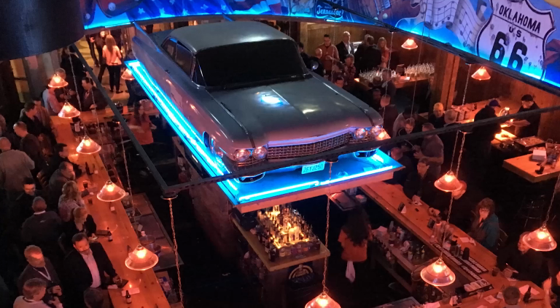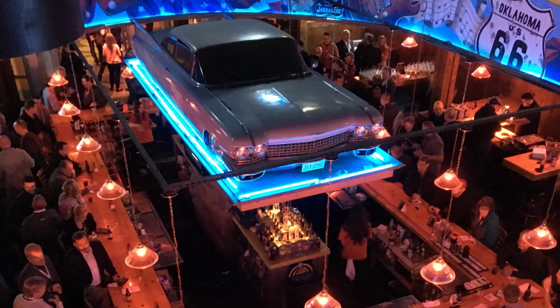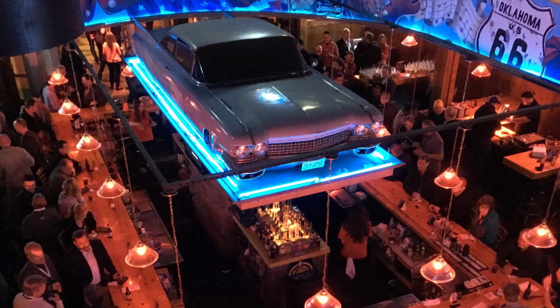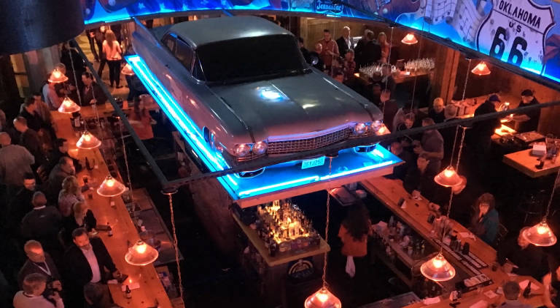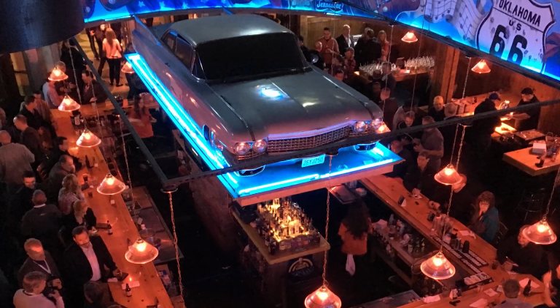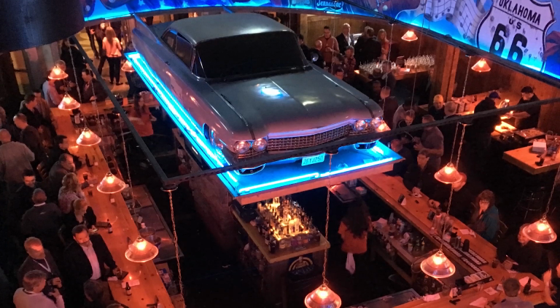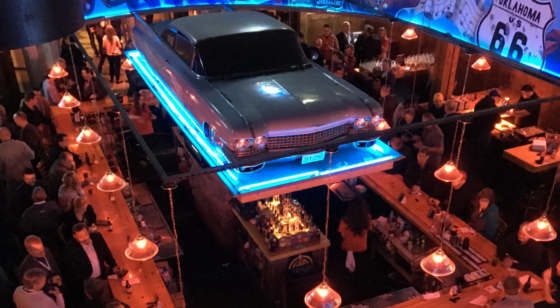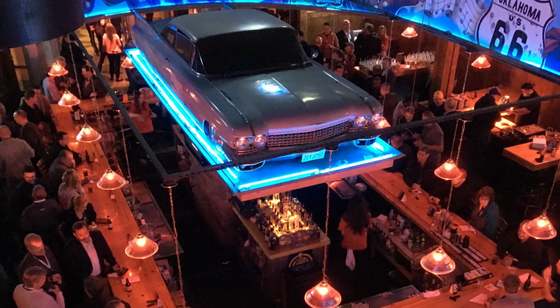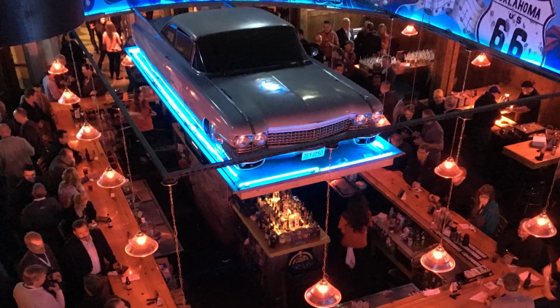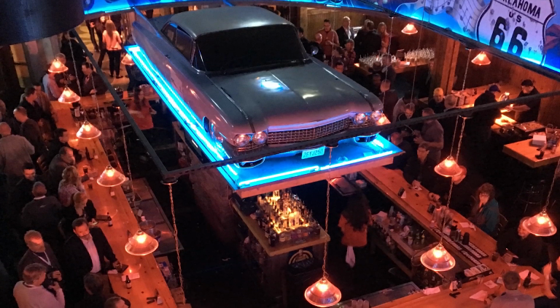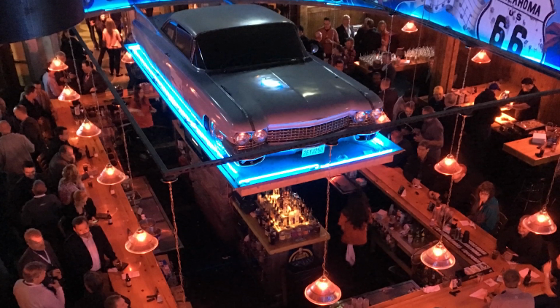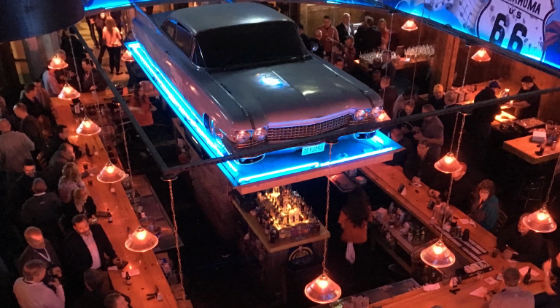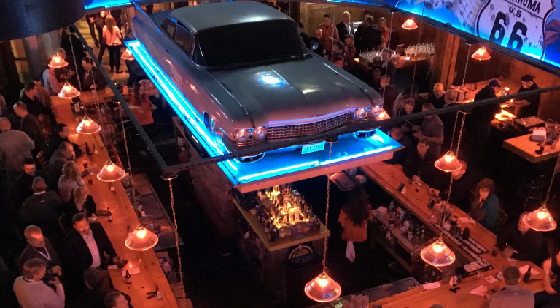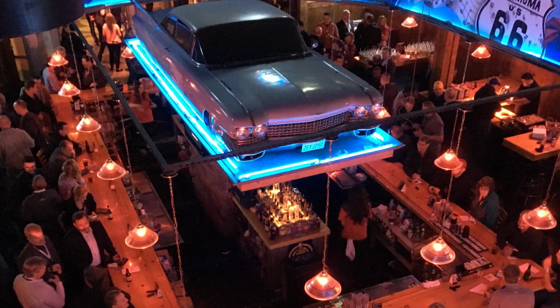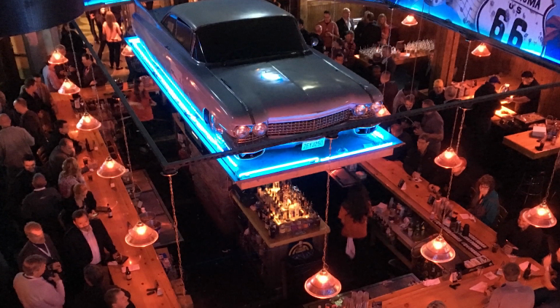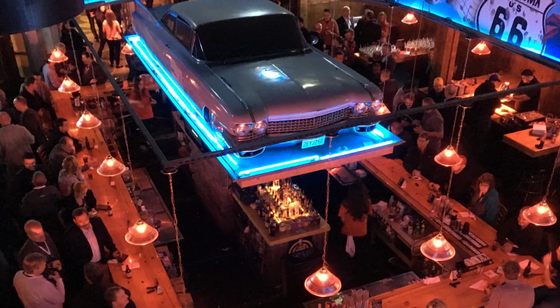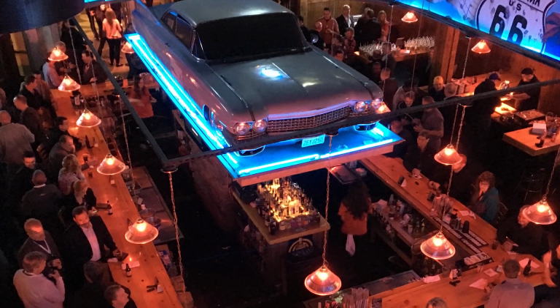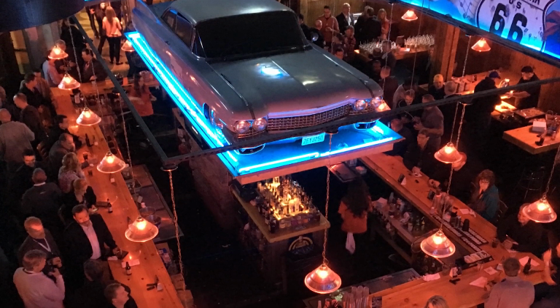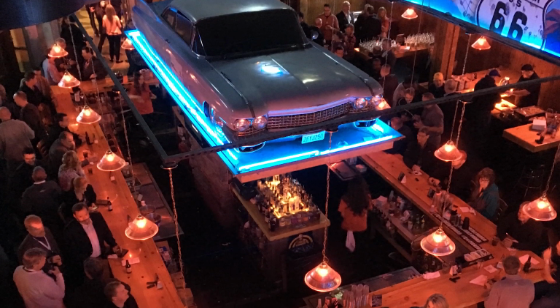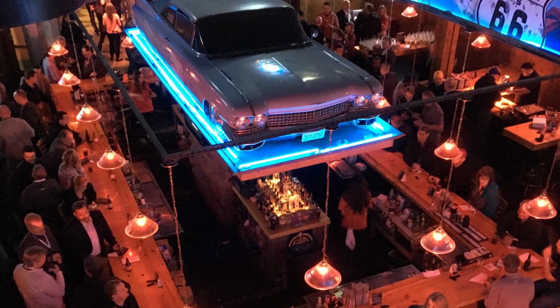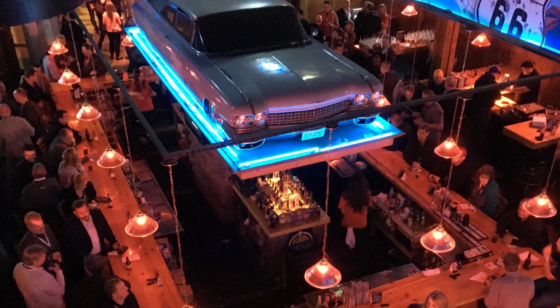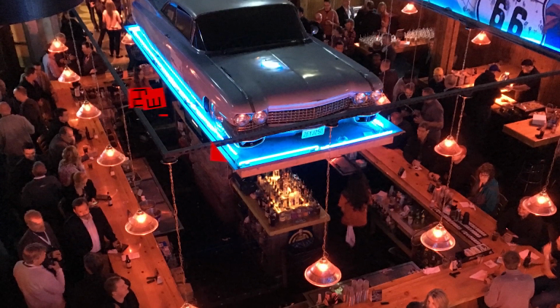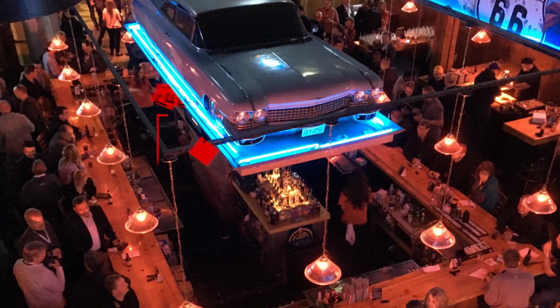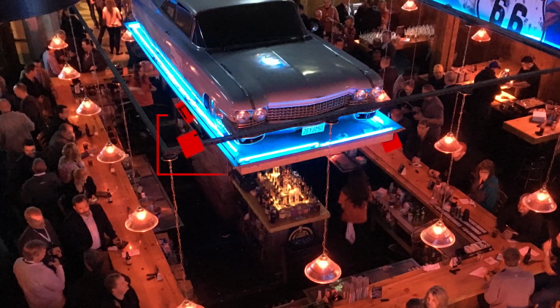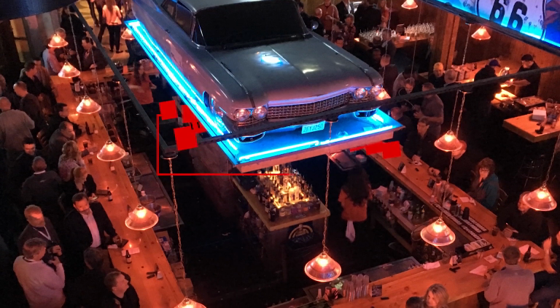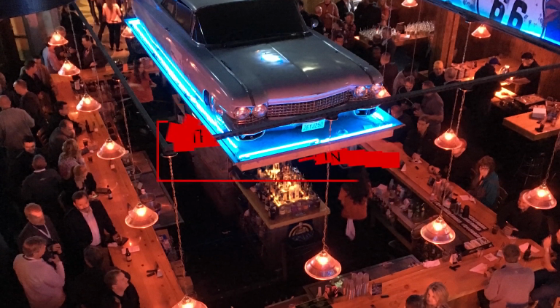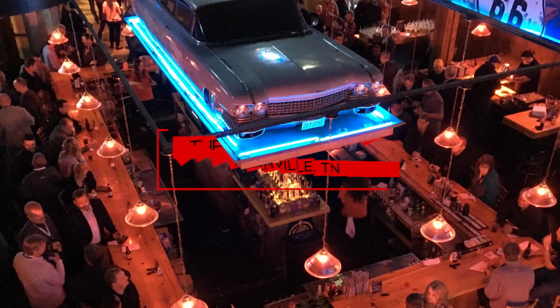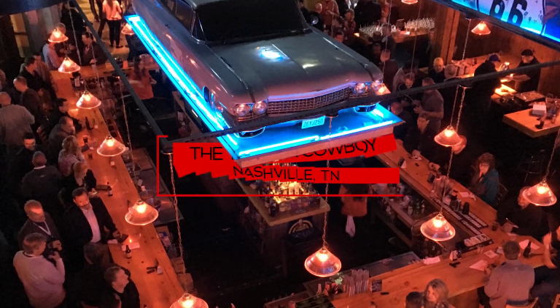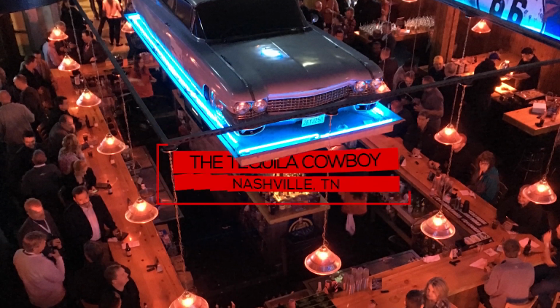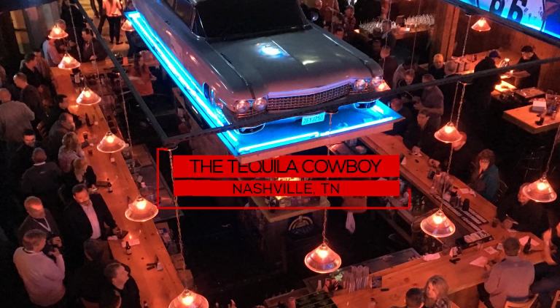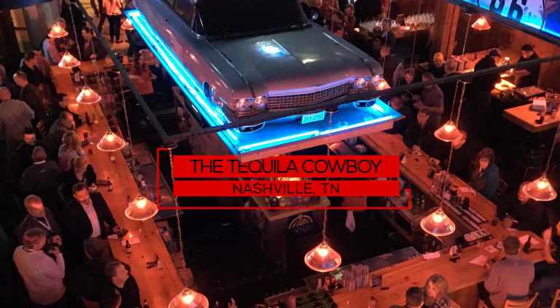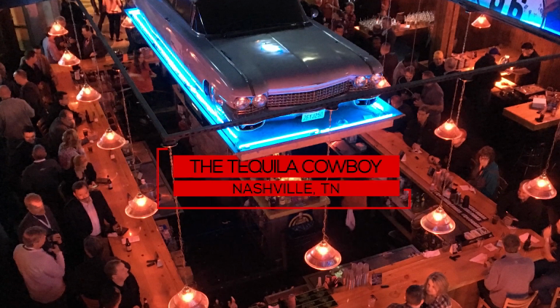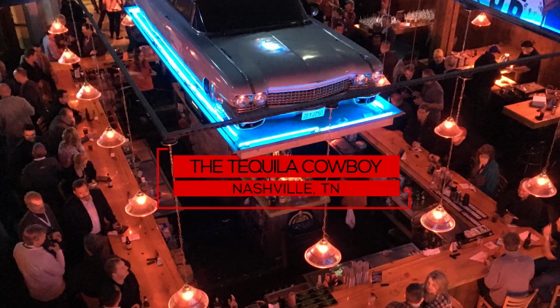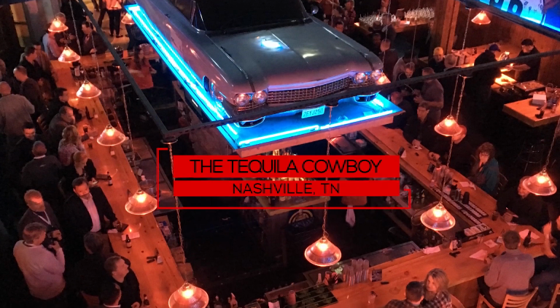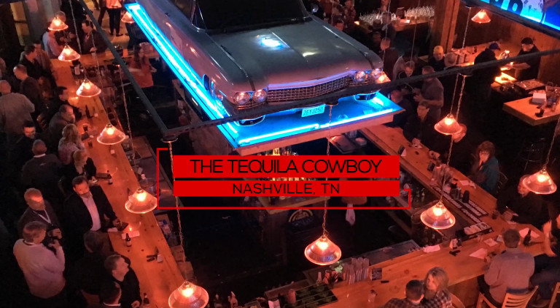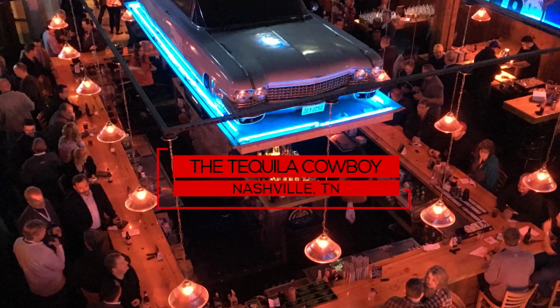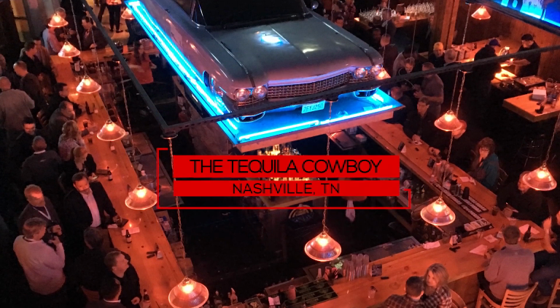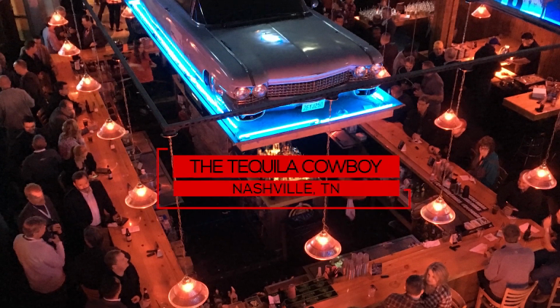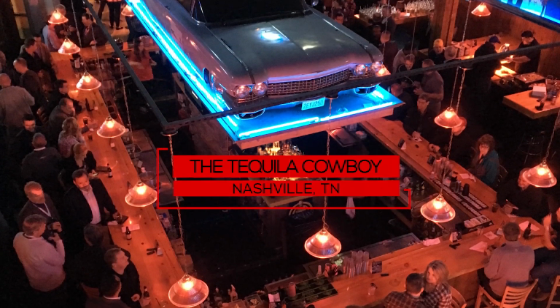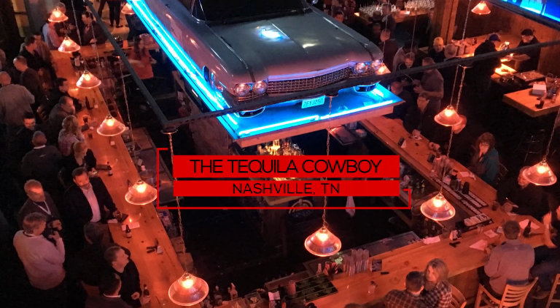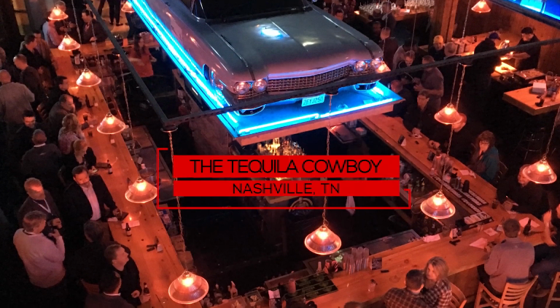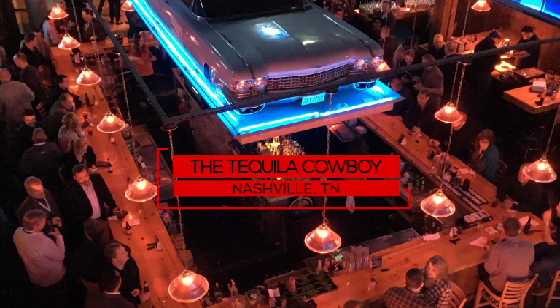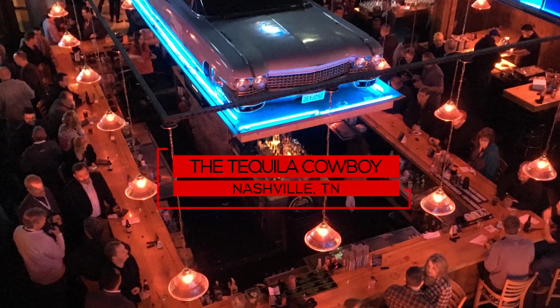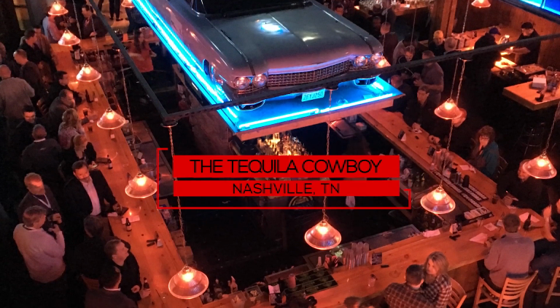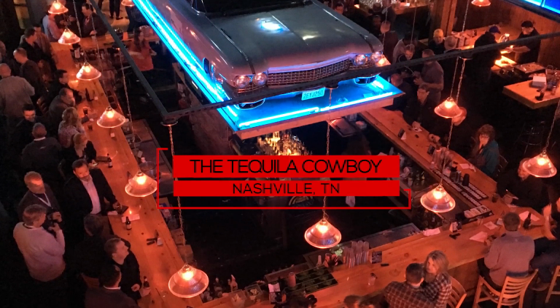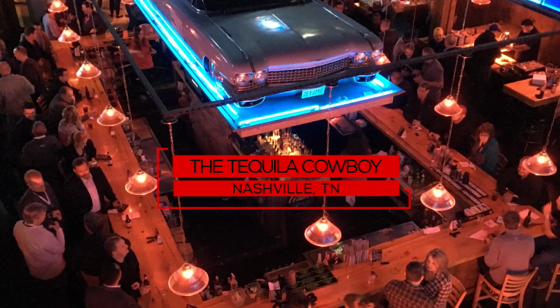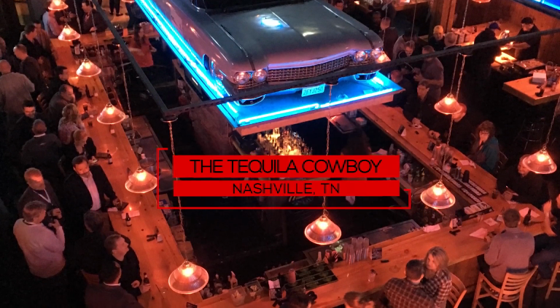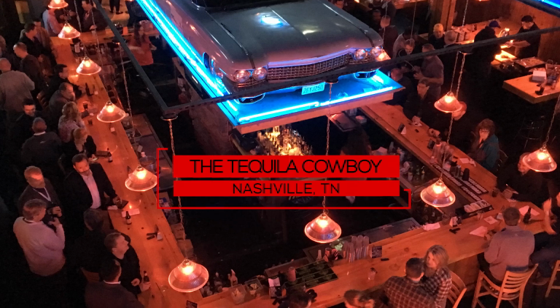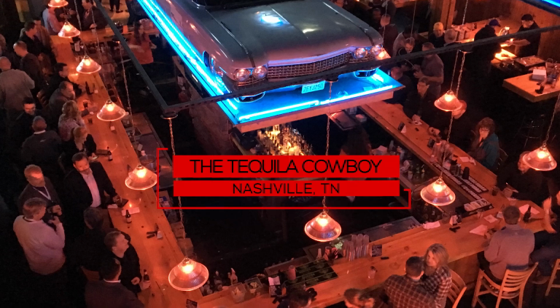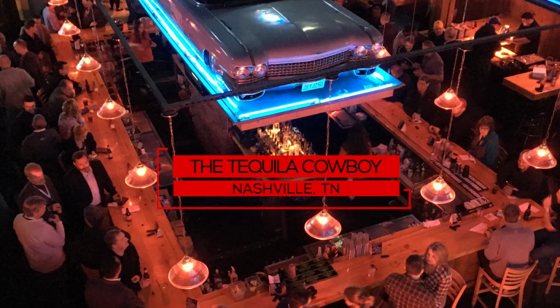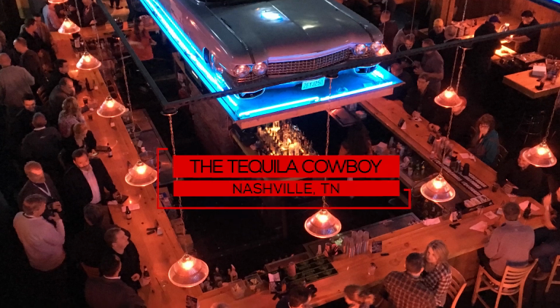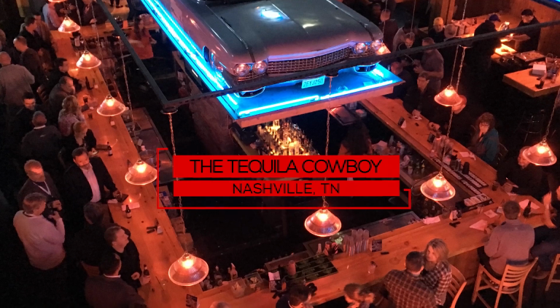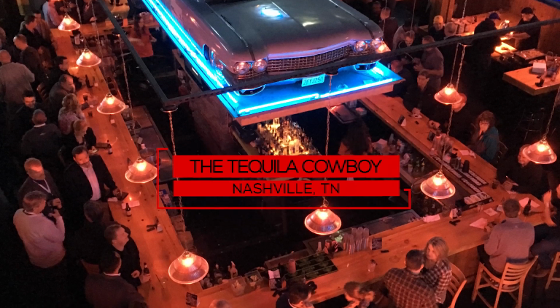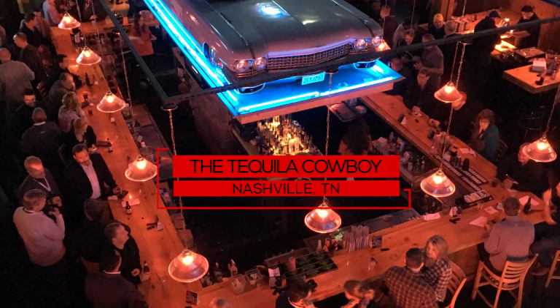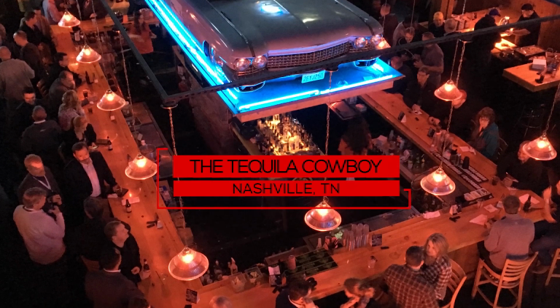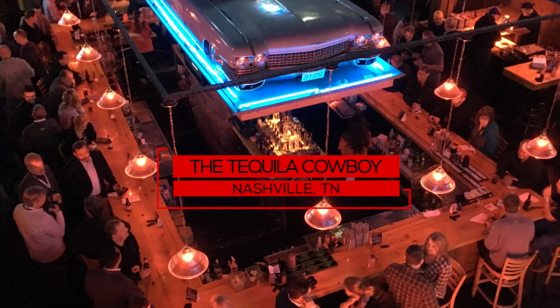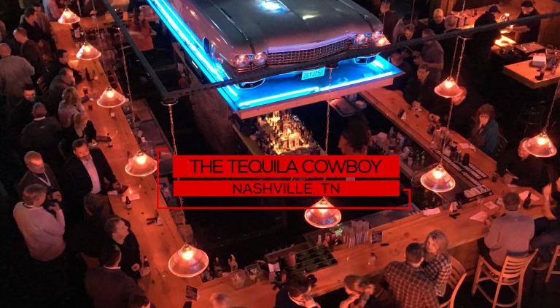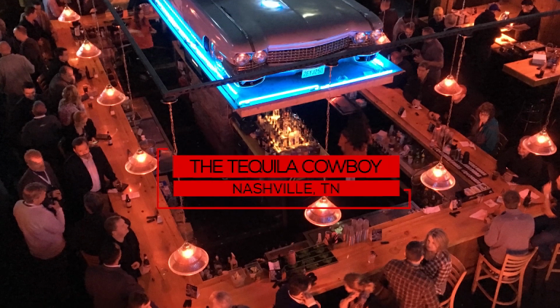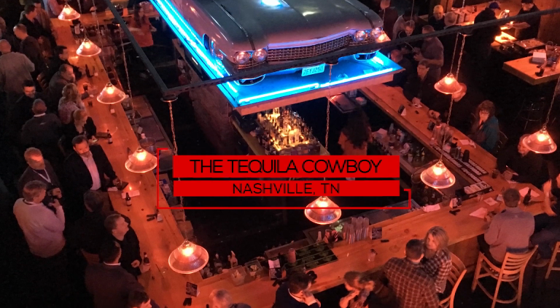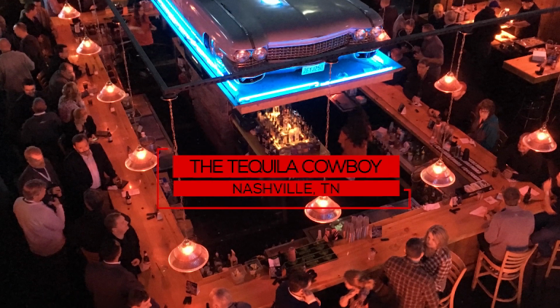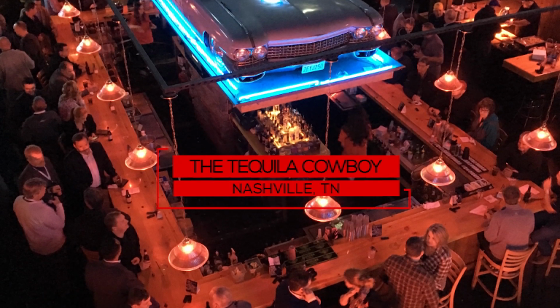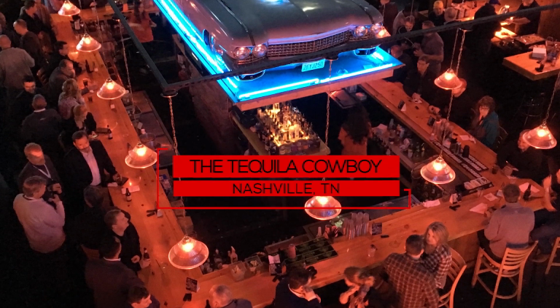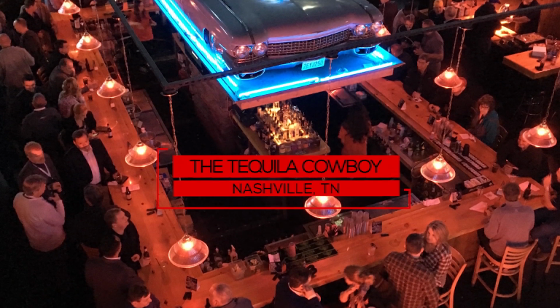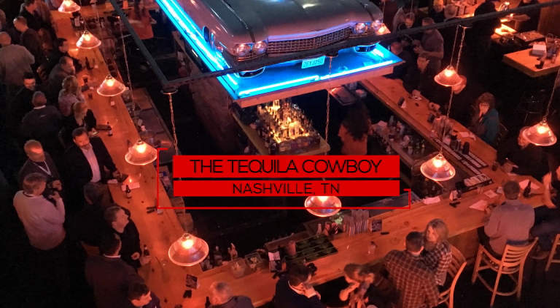Jim Park here, Today's Trucking's Equipment Editor. We're at the Tequila Cowboy Saloon in Nashville, Tennessee, part of TMC 2017.